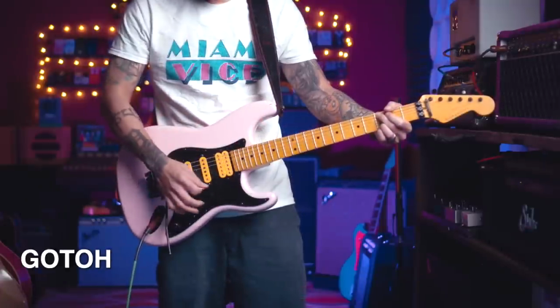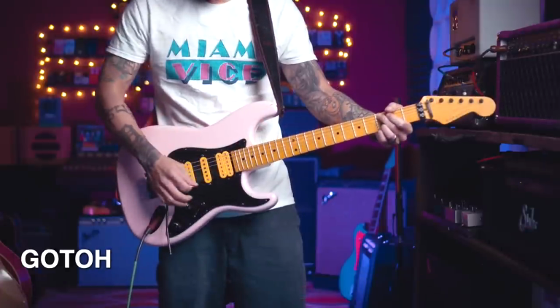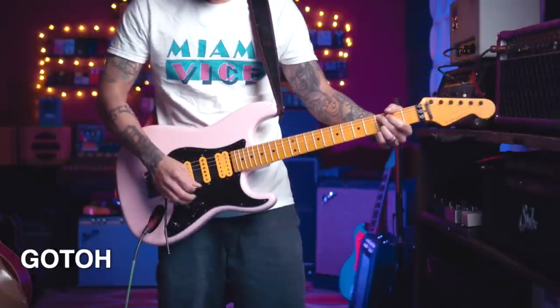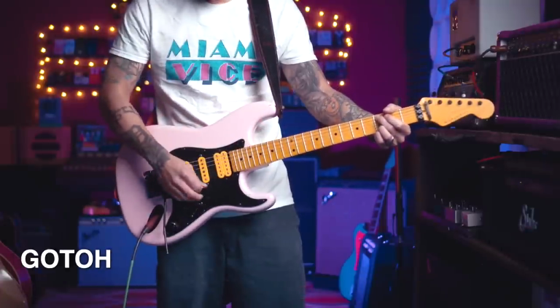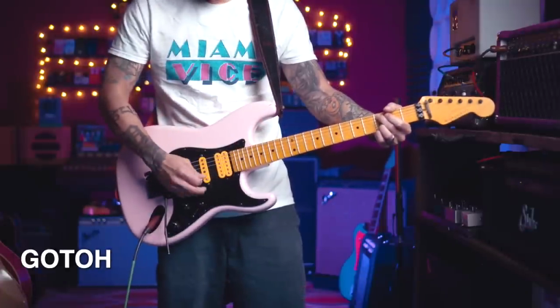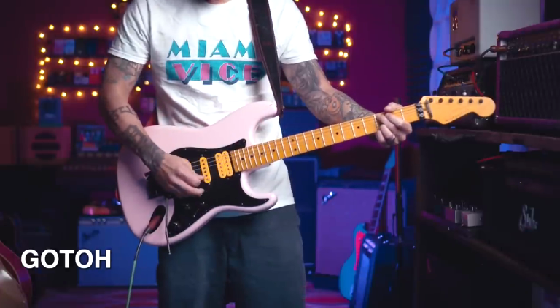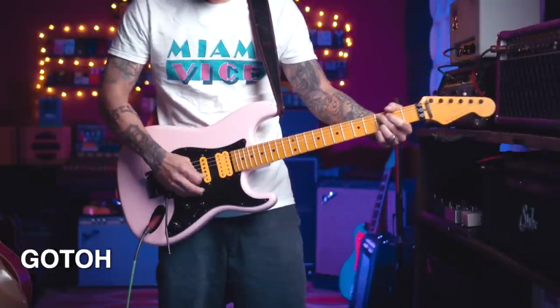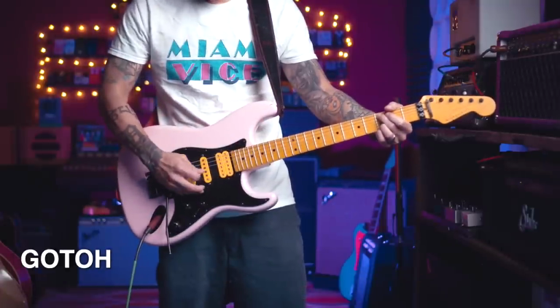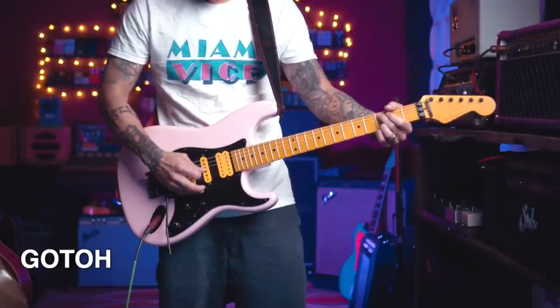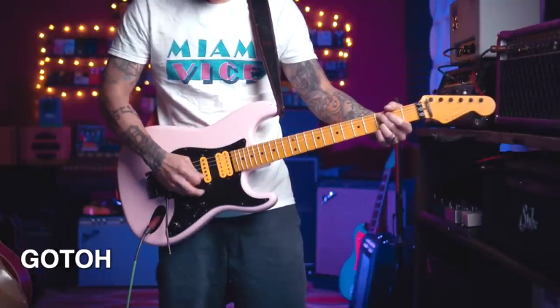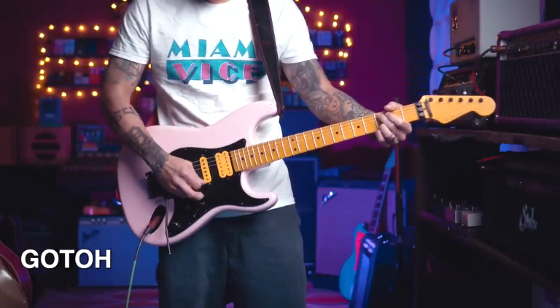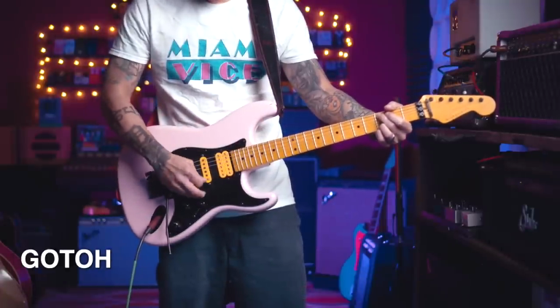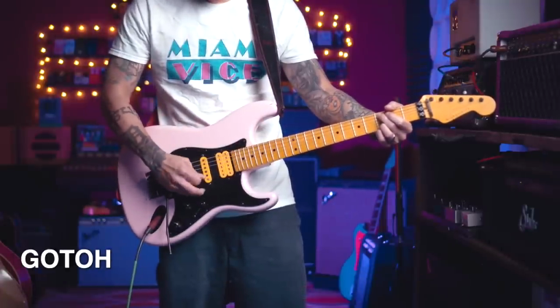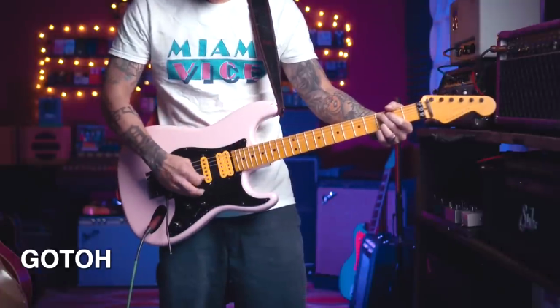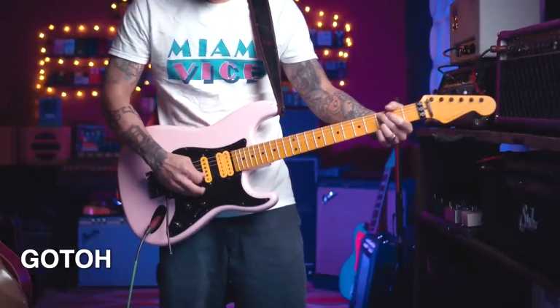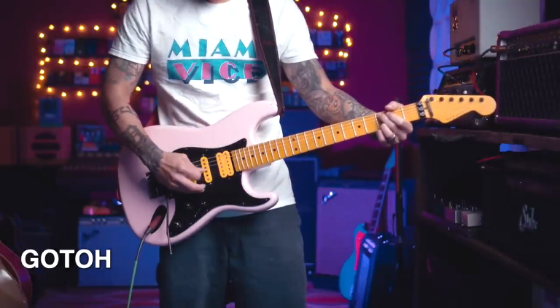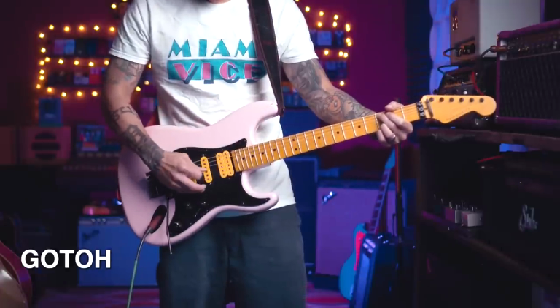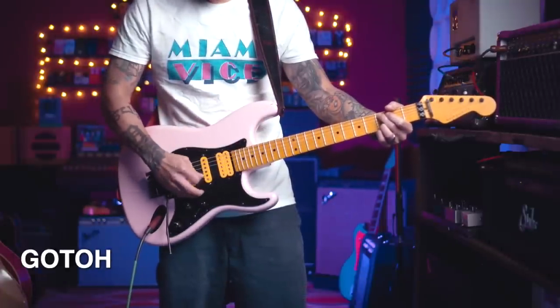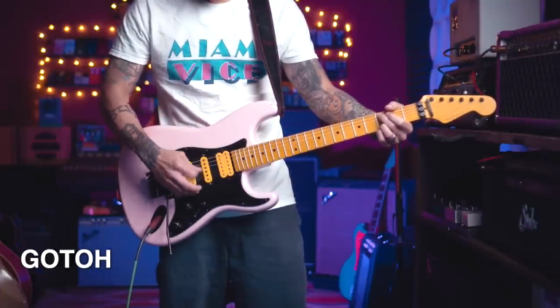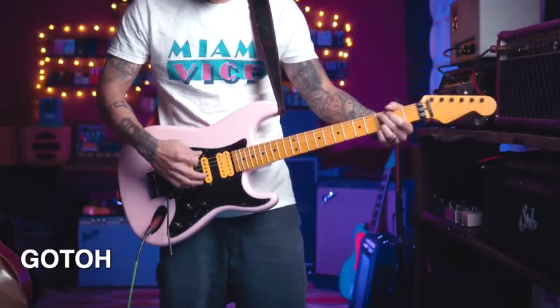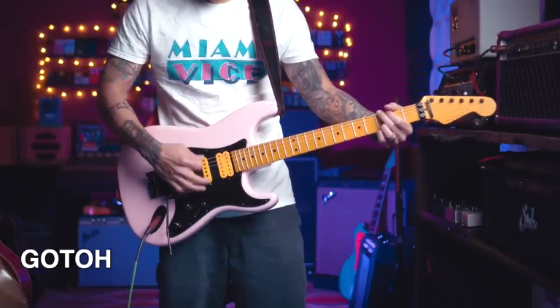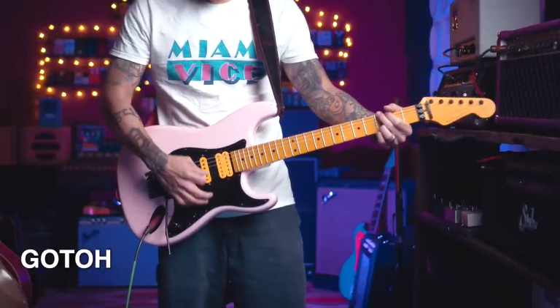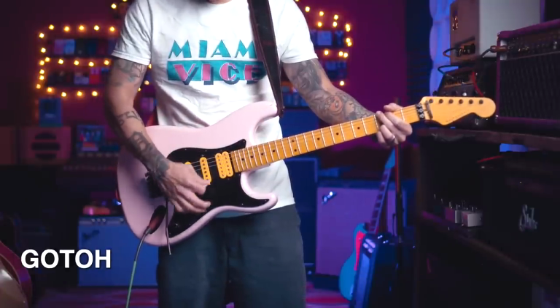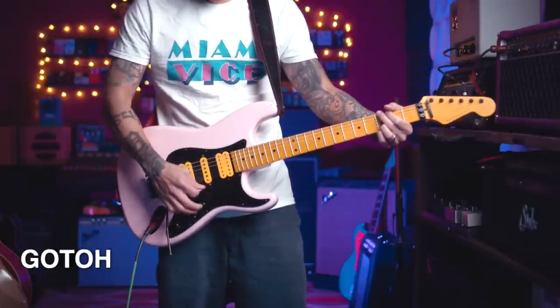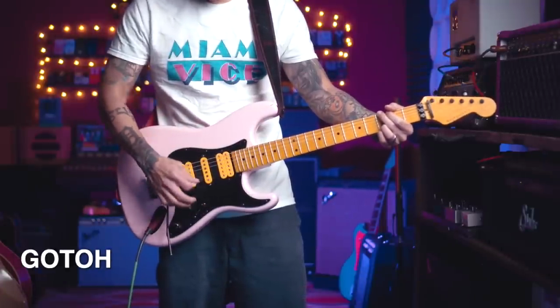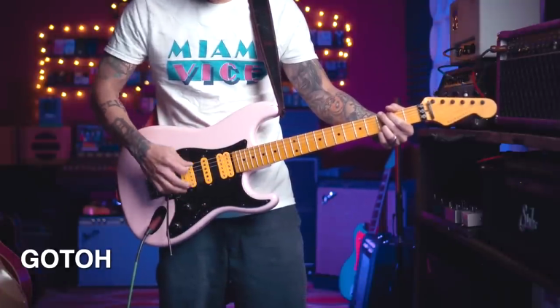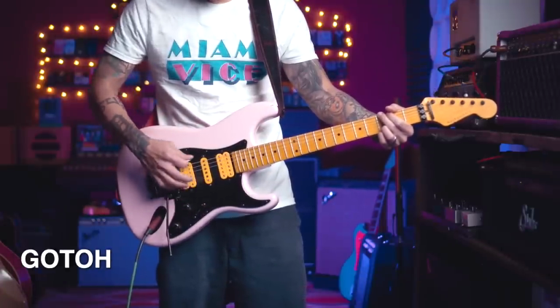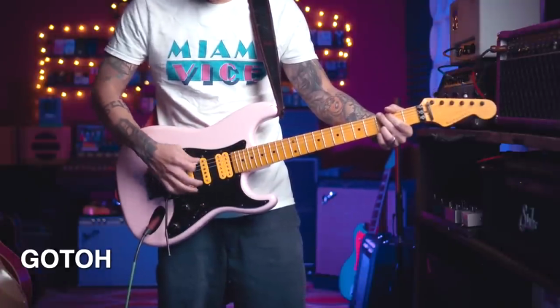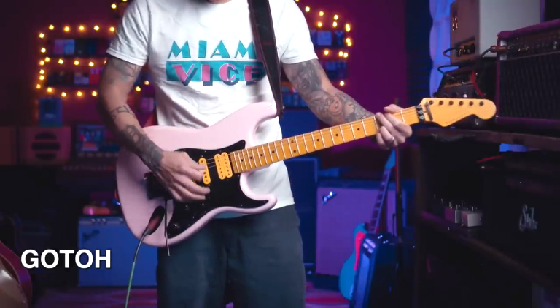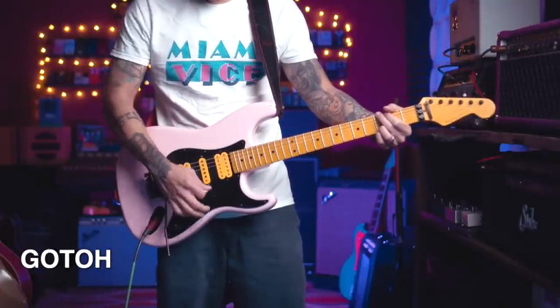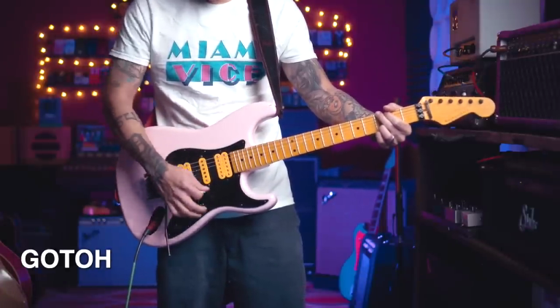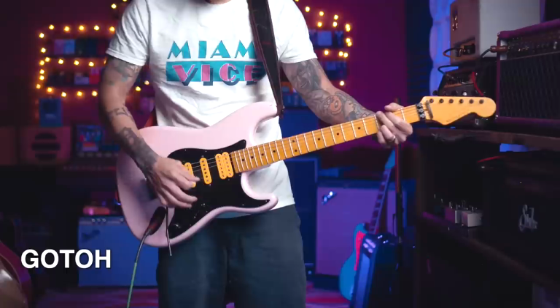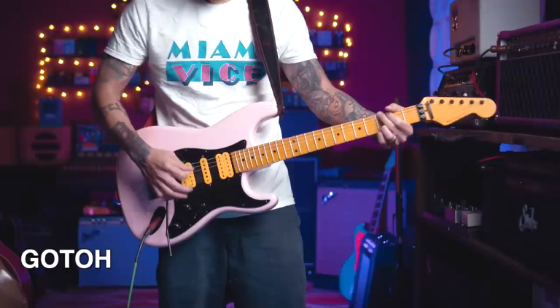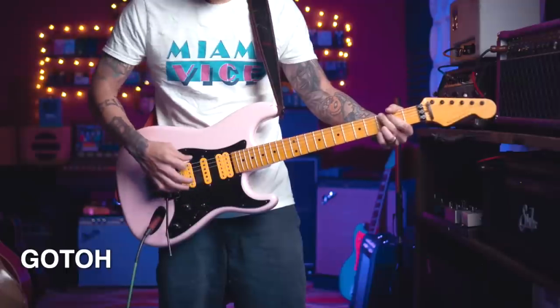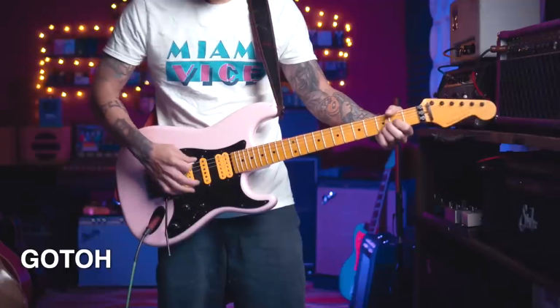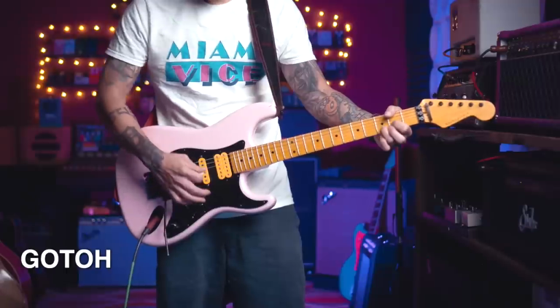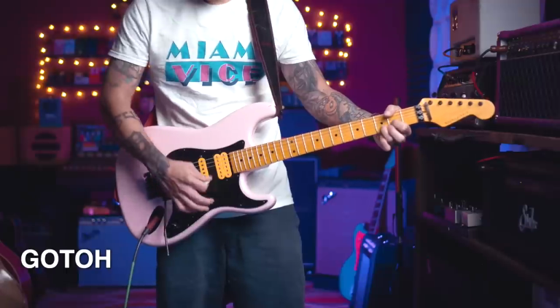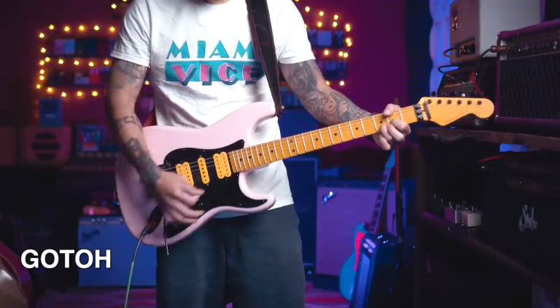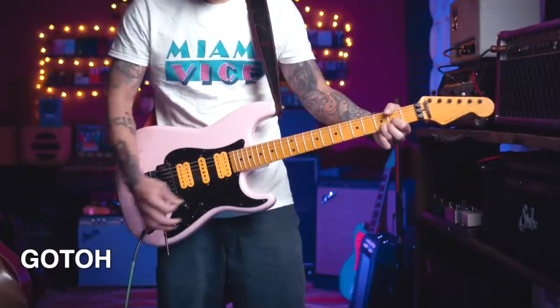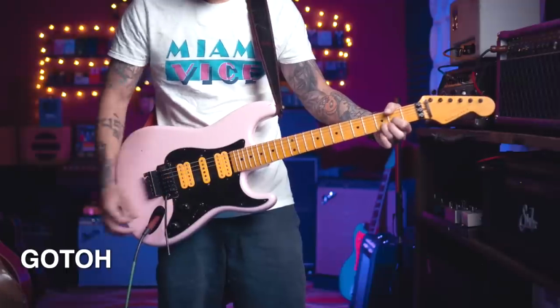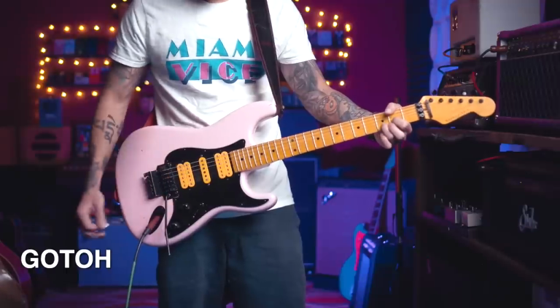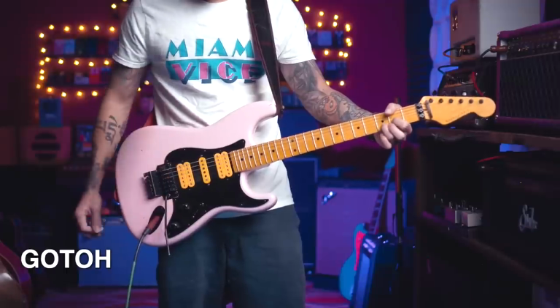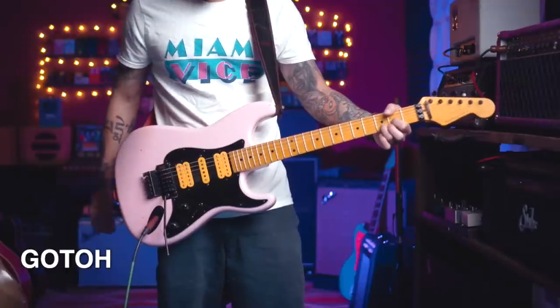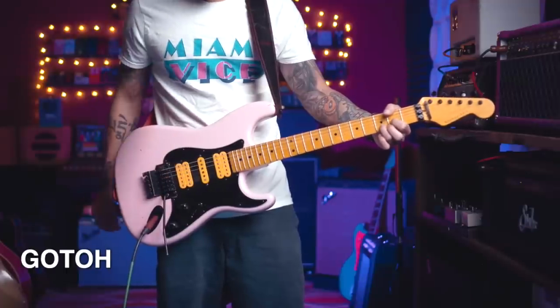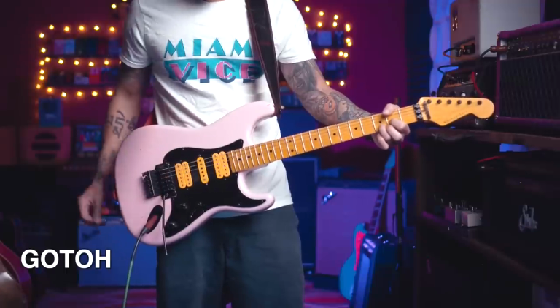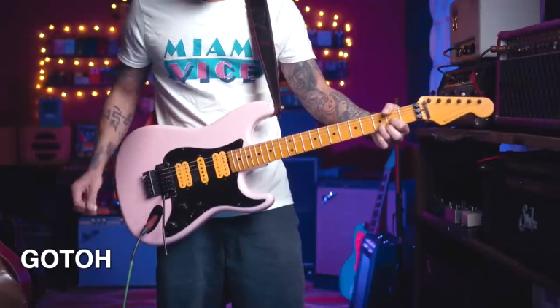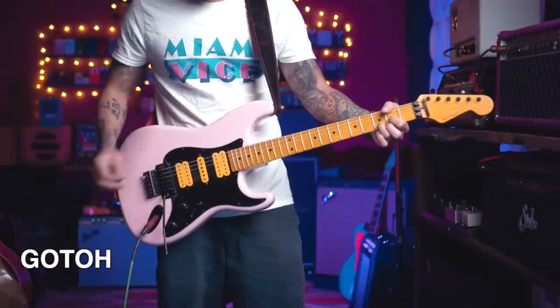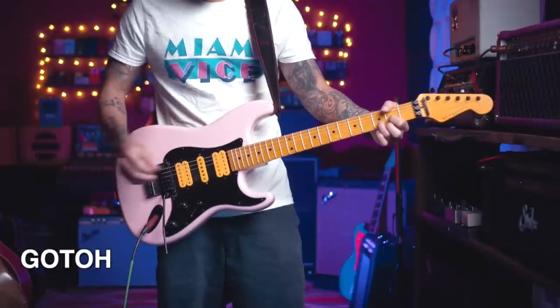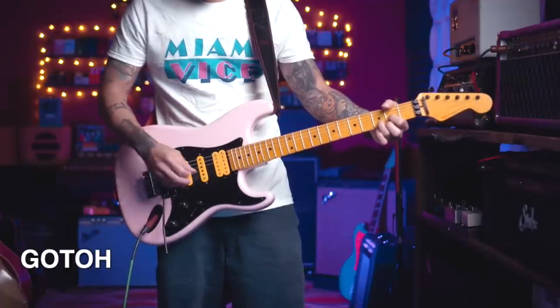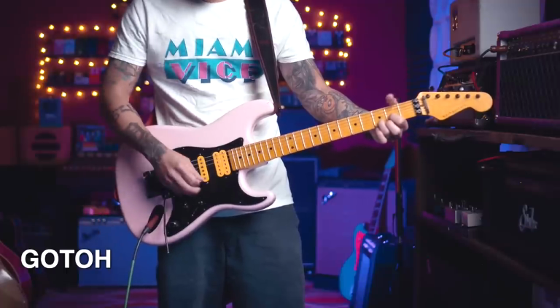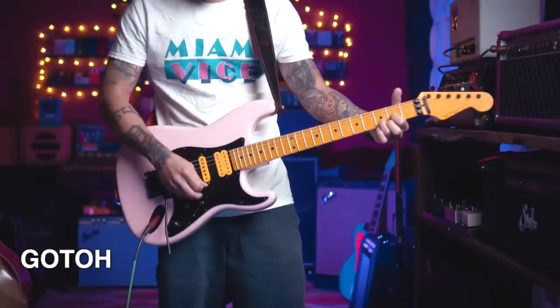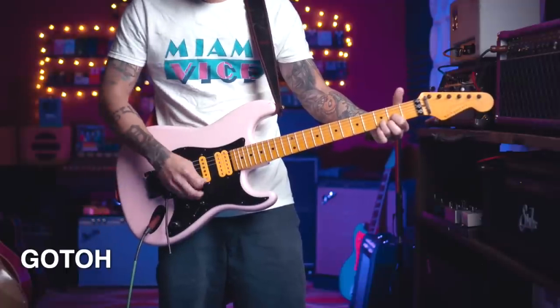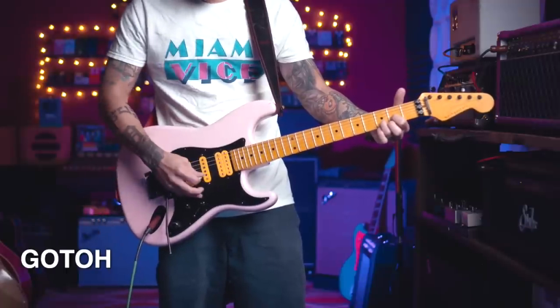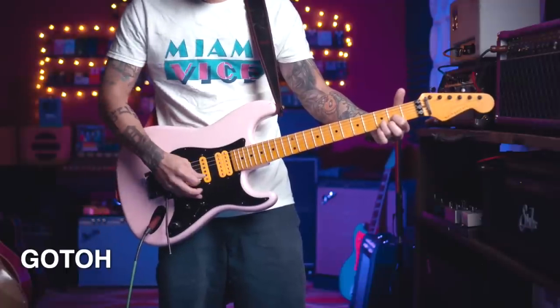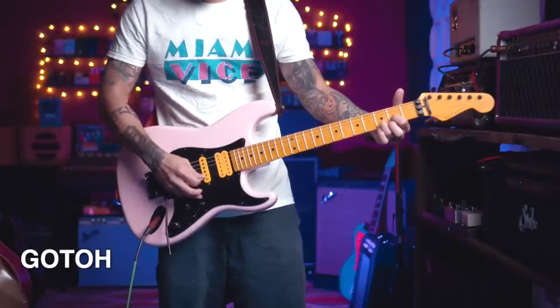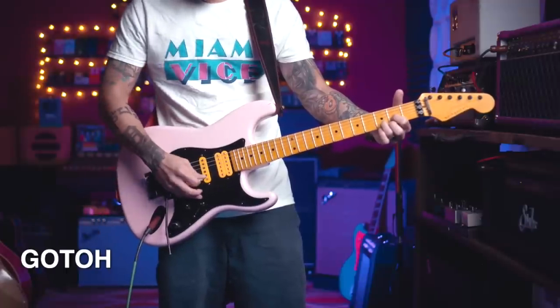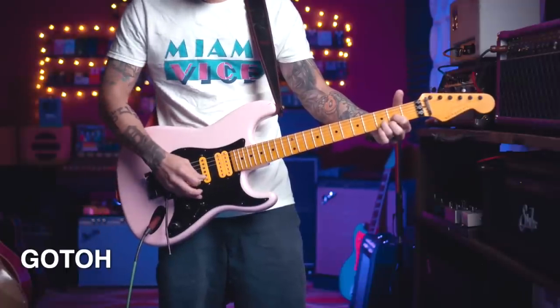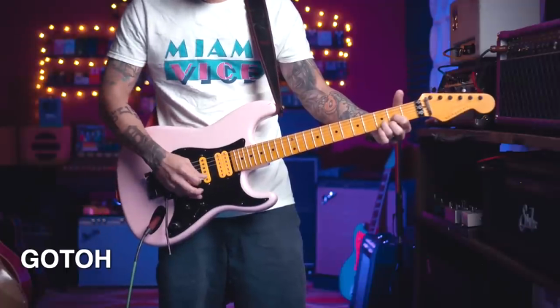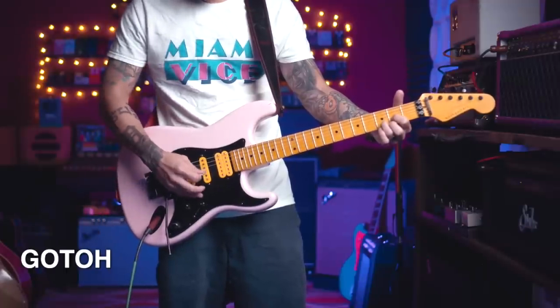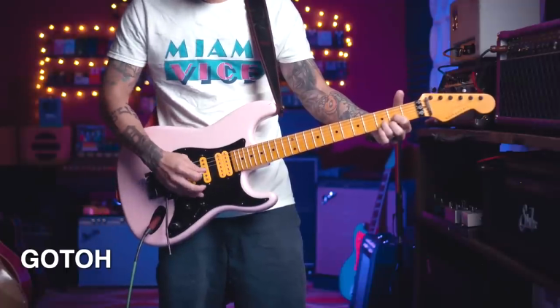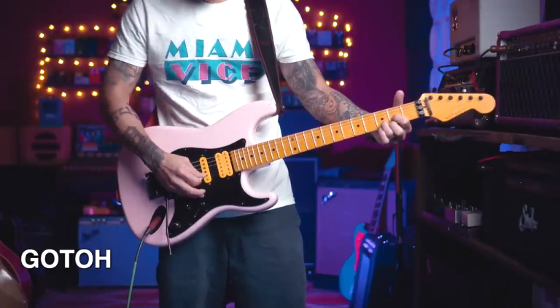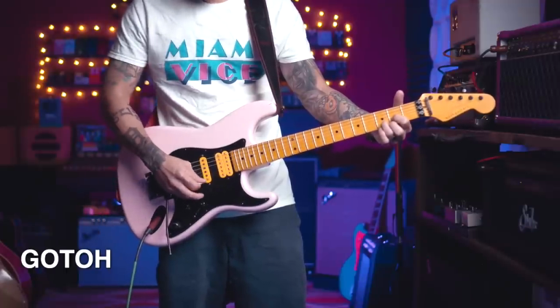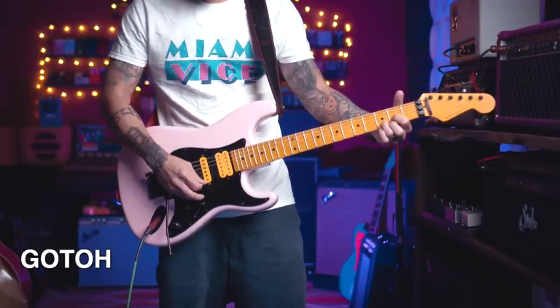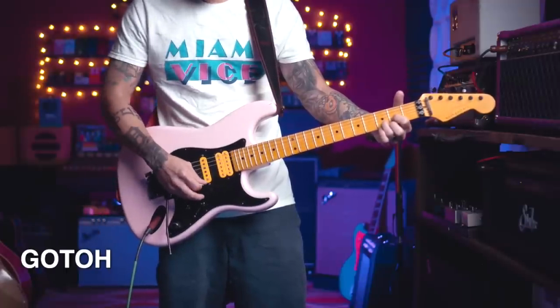The studs are holding and it hasn't gone out of tune — this is amazing. I'm going to go into my live room, plug it into the exact same amp sounds I had with the old Goto trem, and we're going to A/B them to see if there are any audible tonal differences.